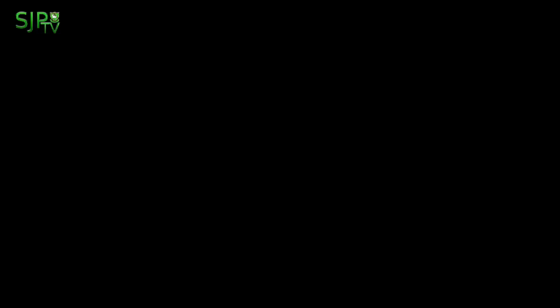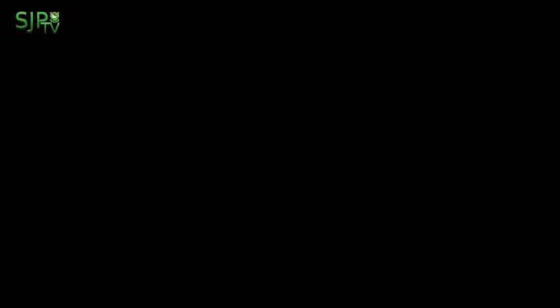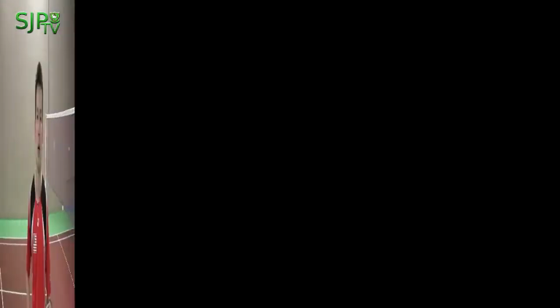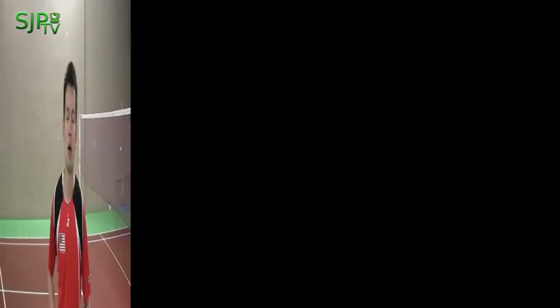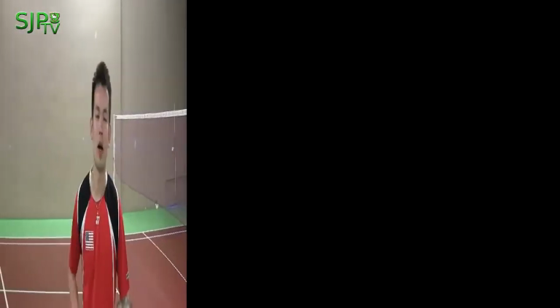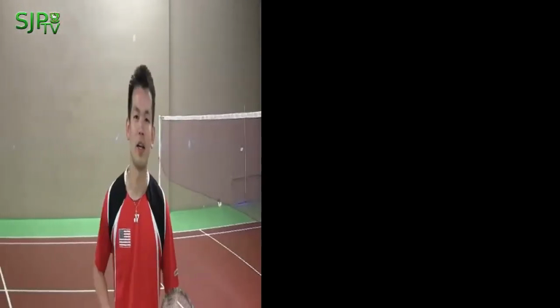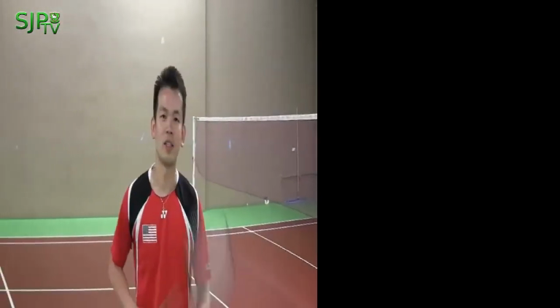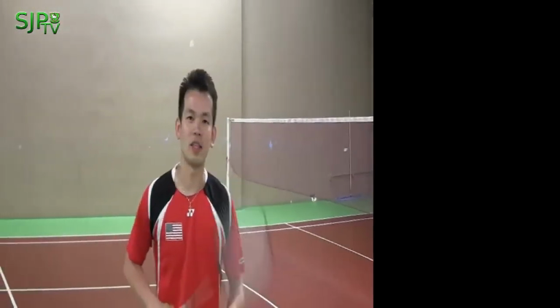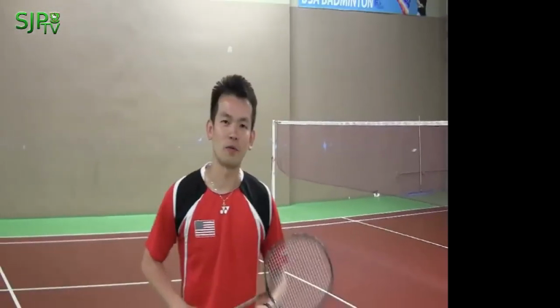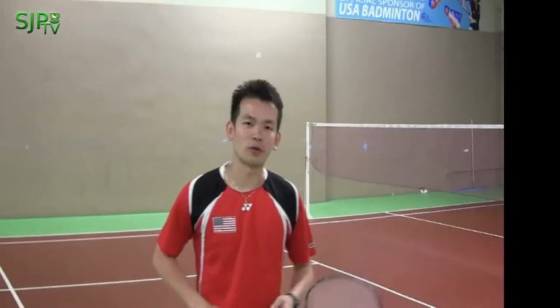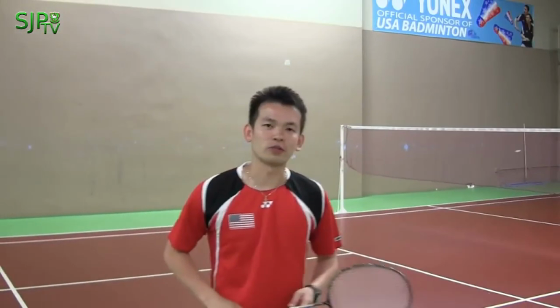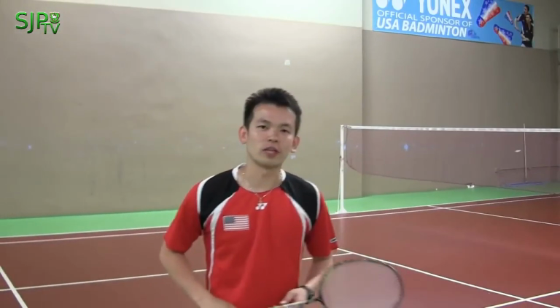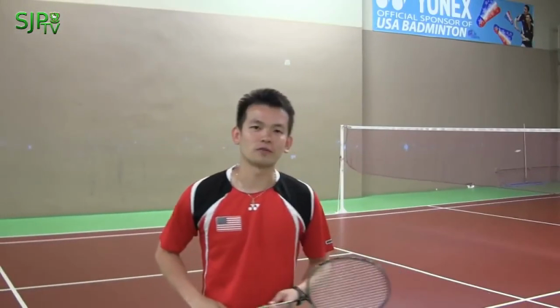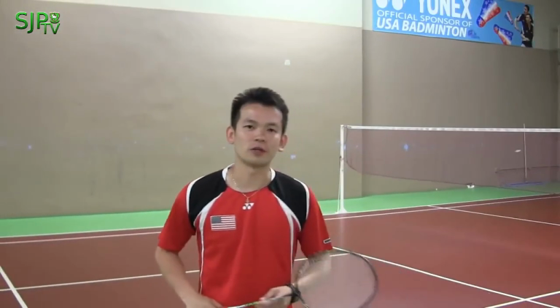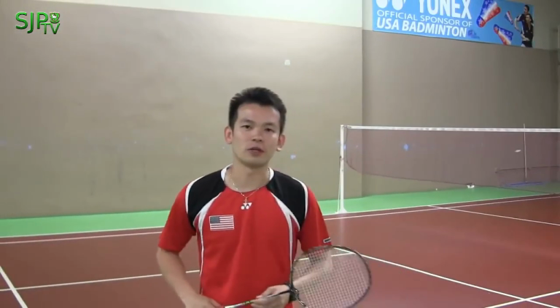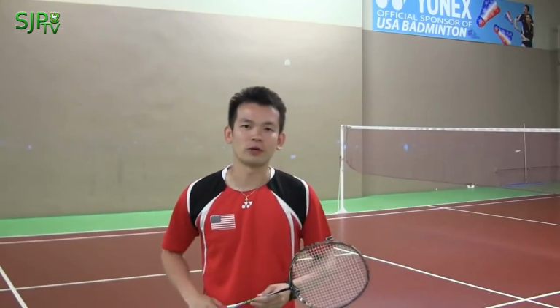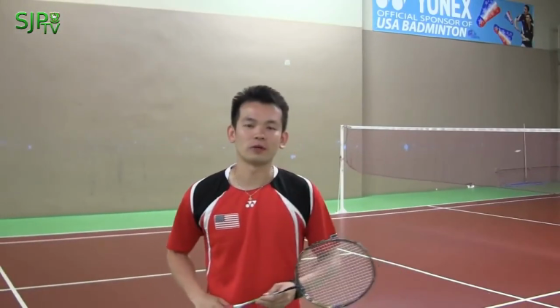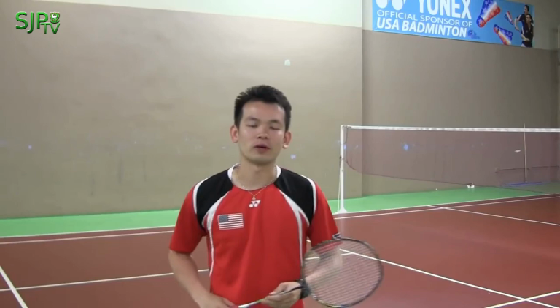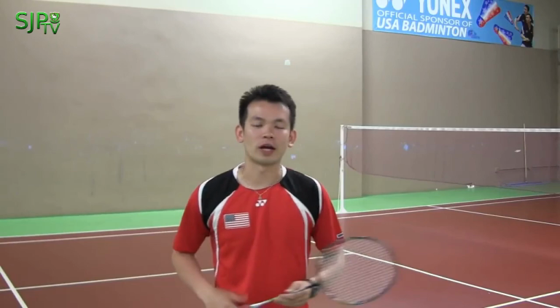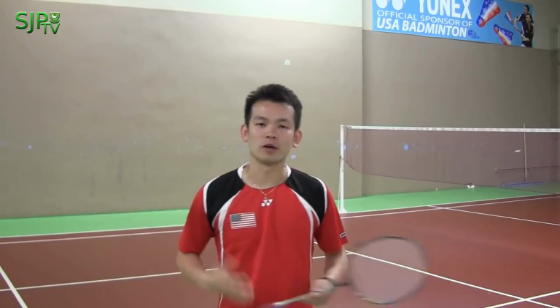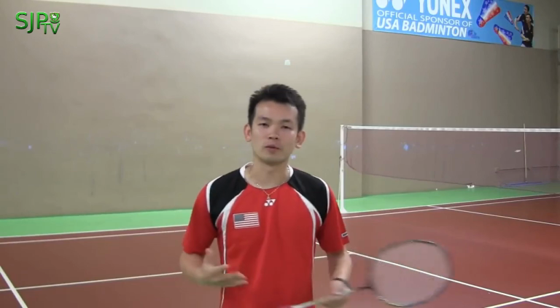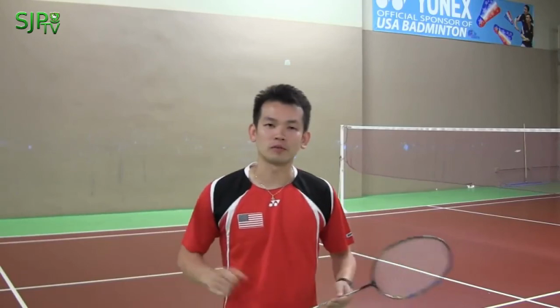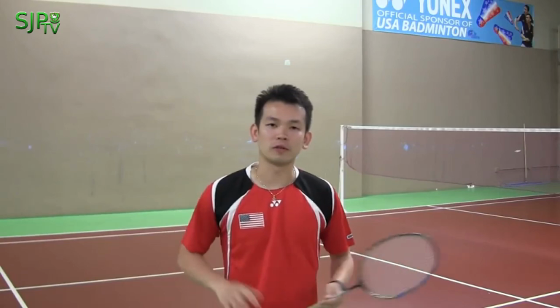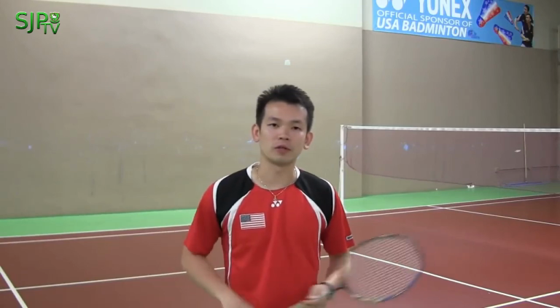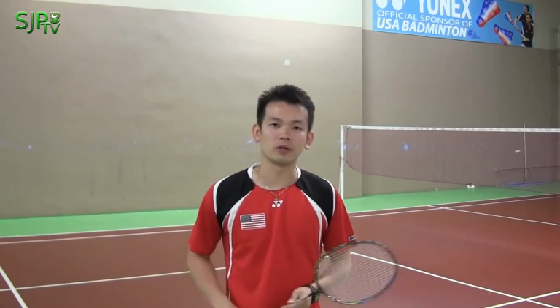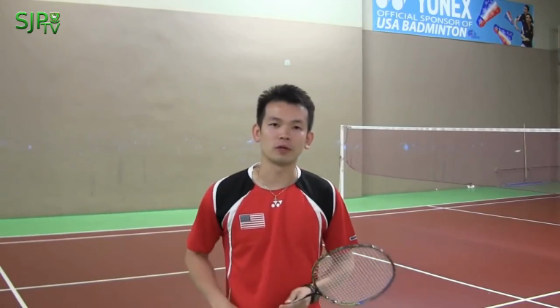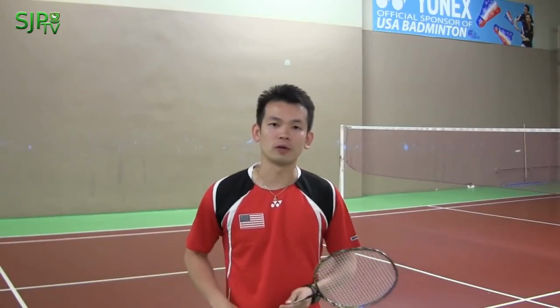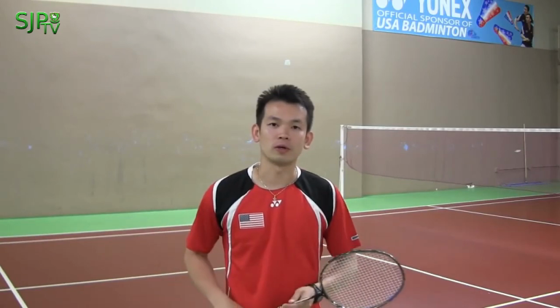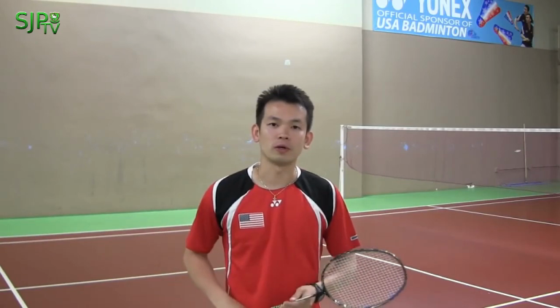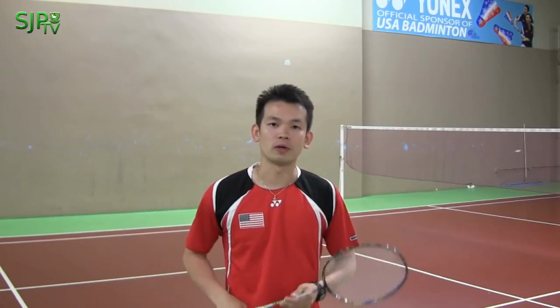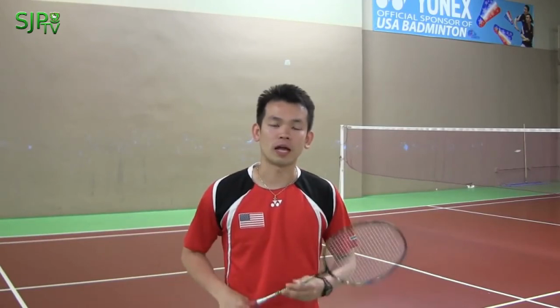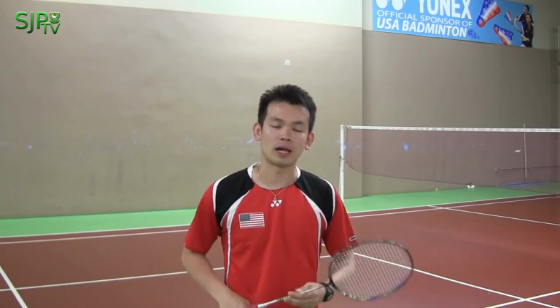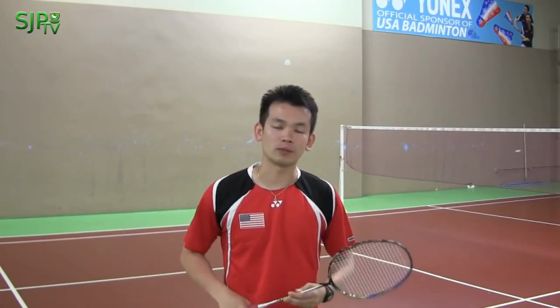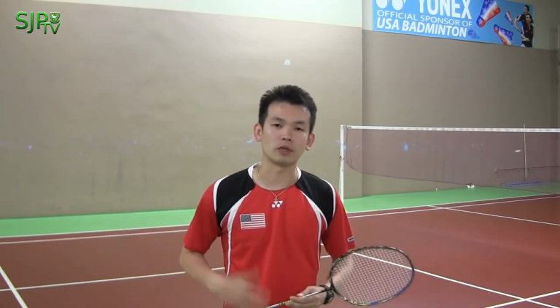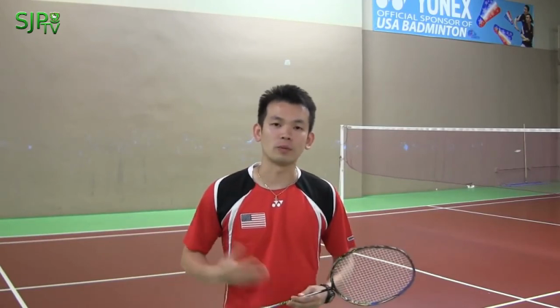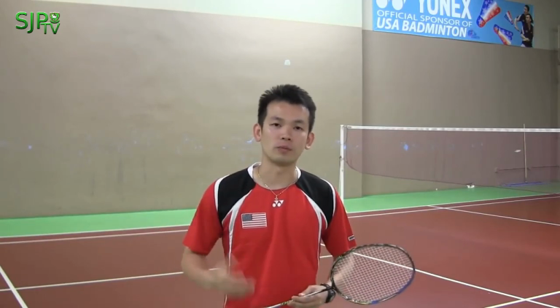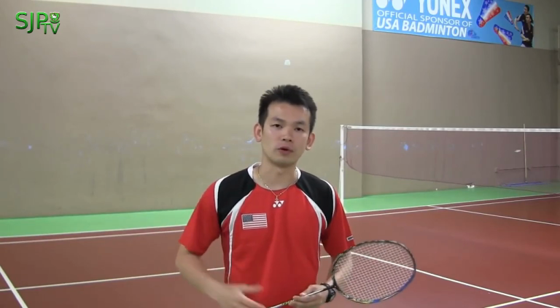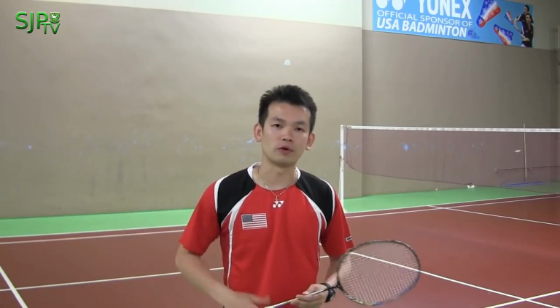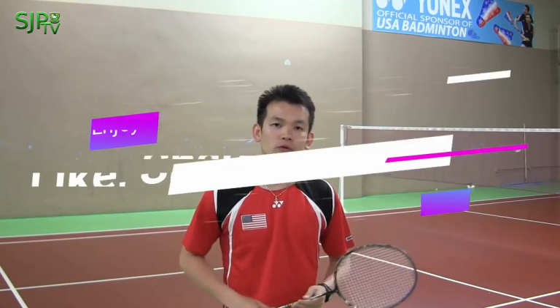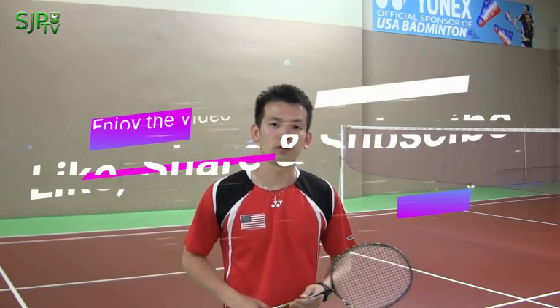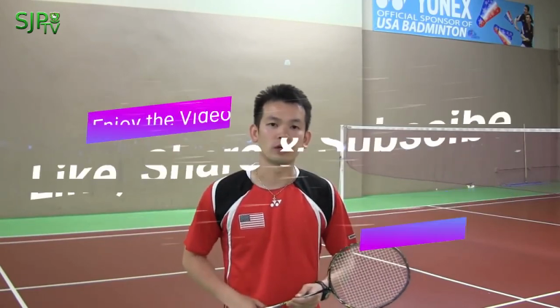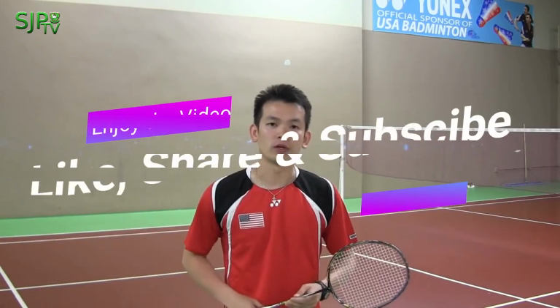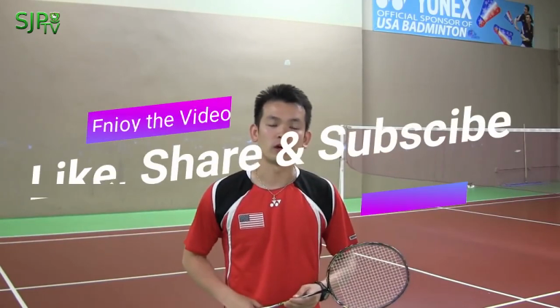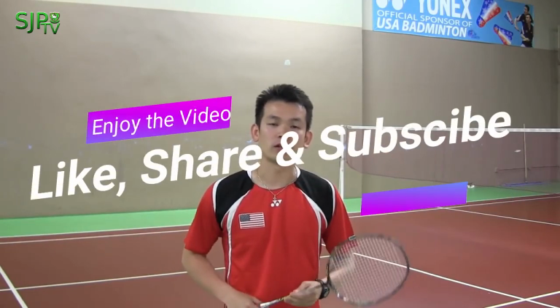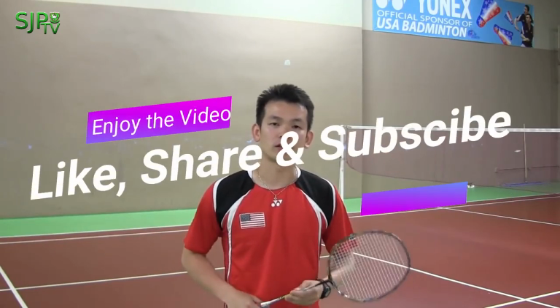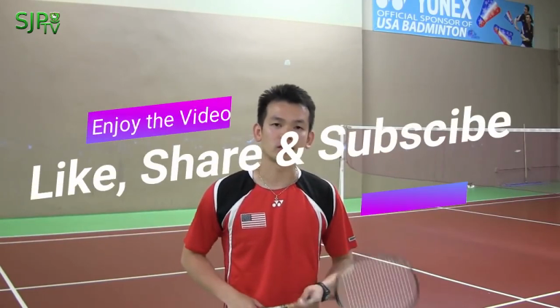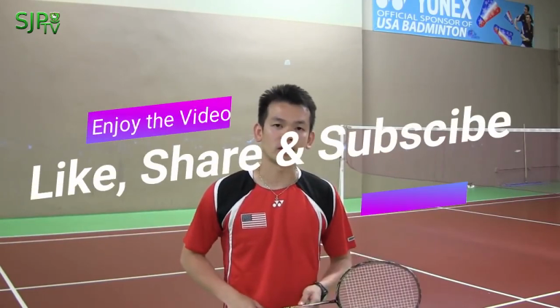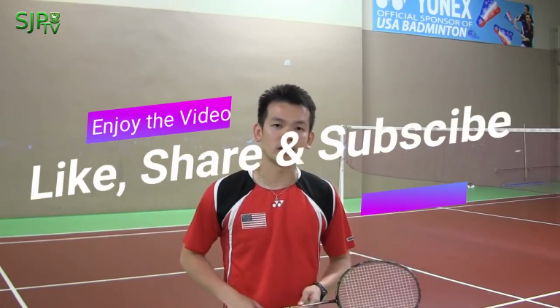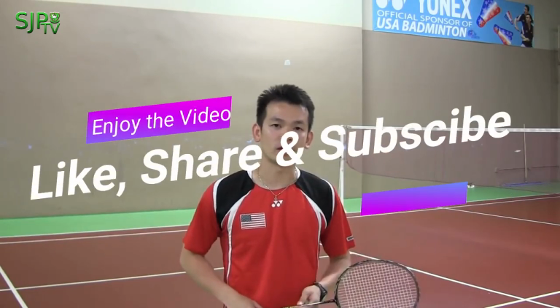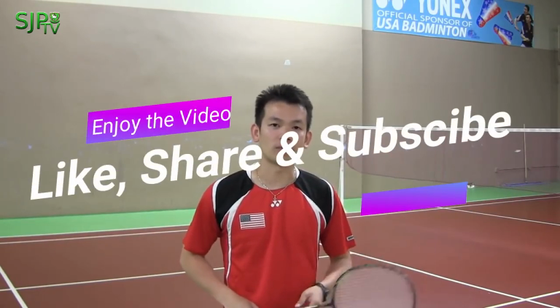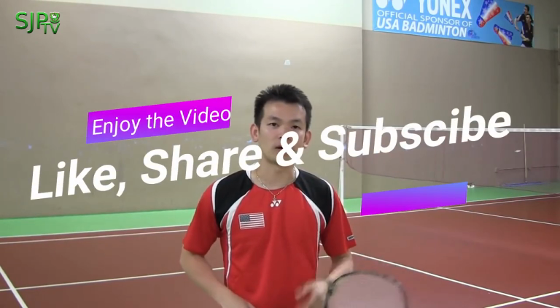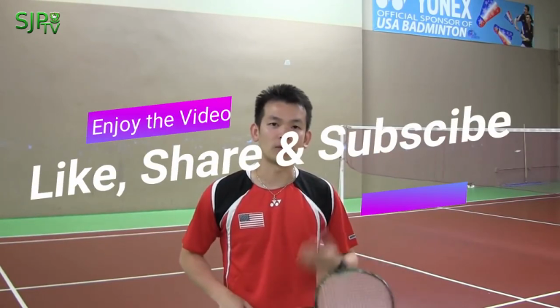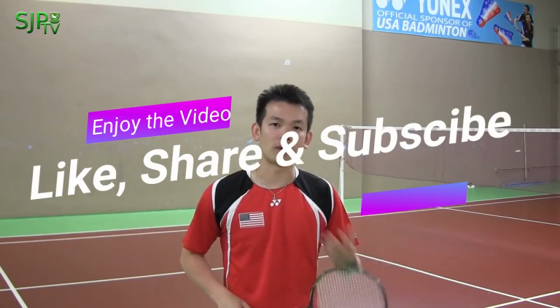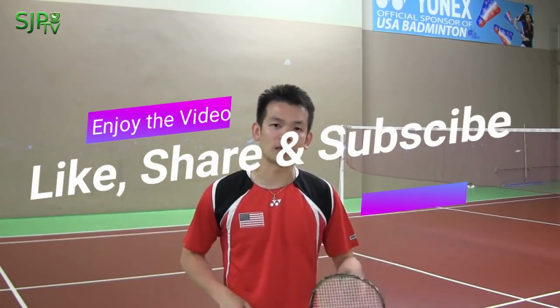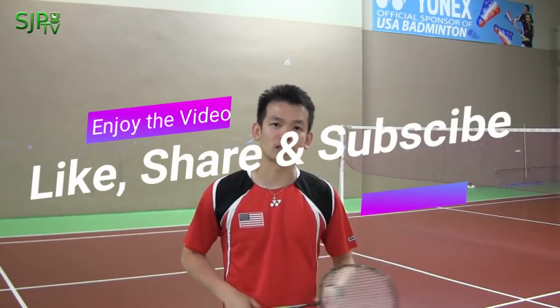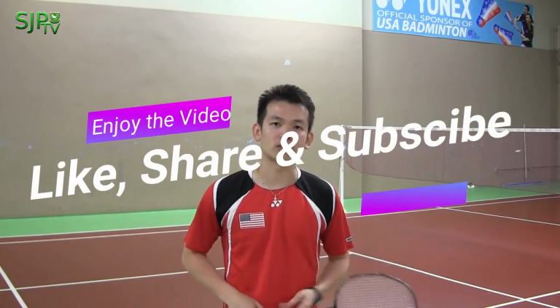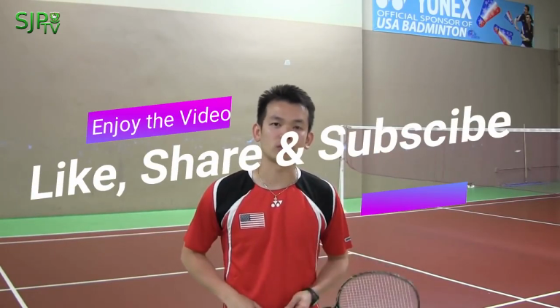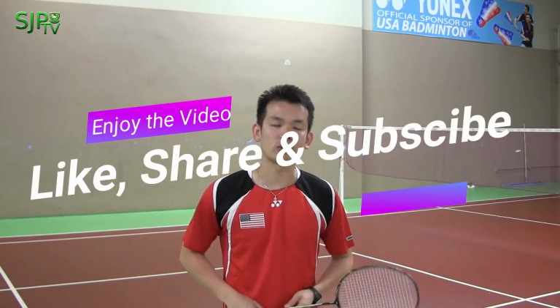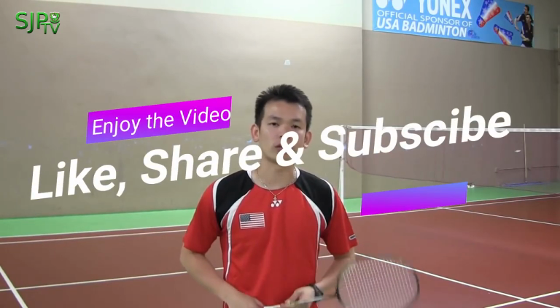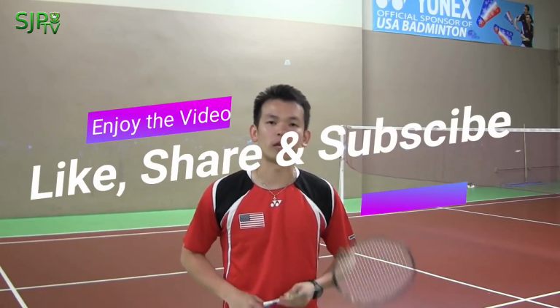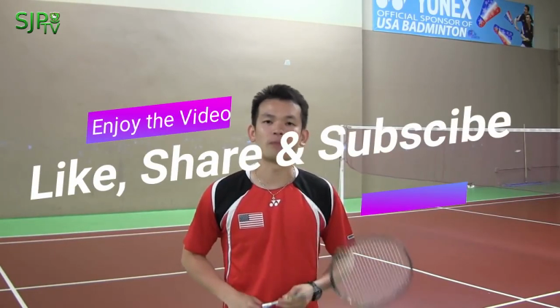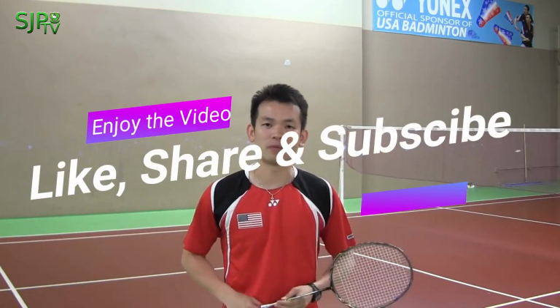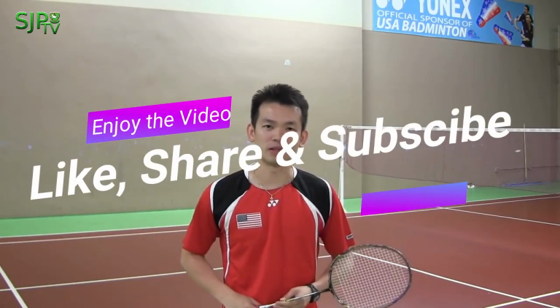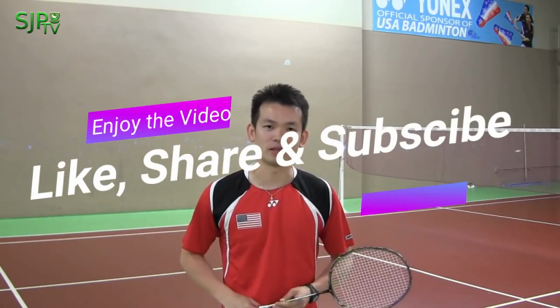Alright, that's it for today's video. I hope this video will help to improve your understanding about the basic strokes in badminton.